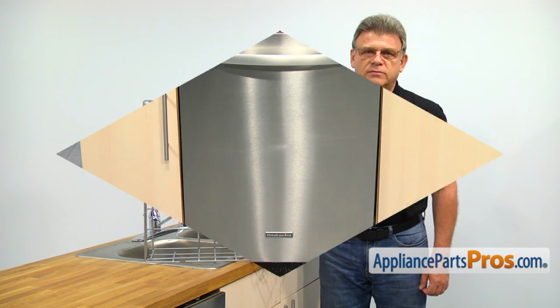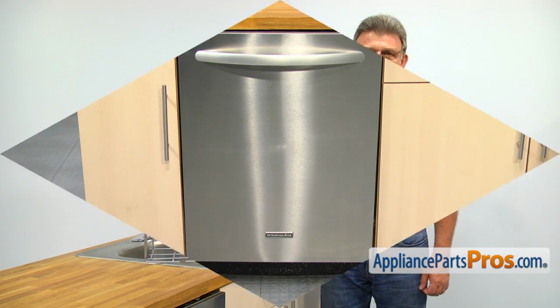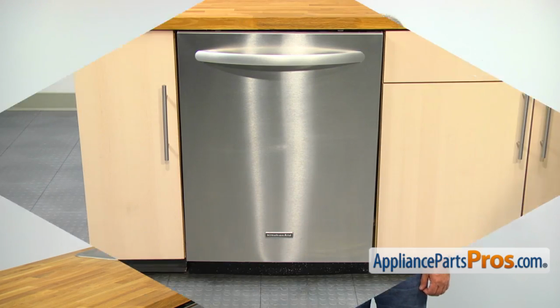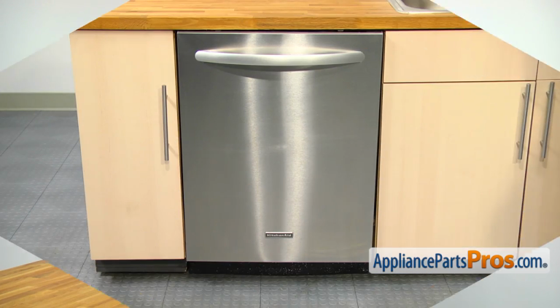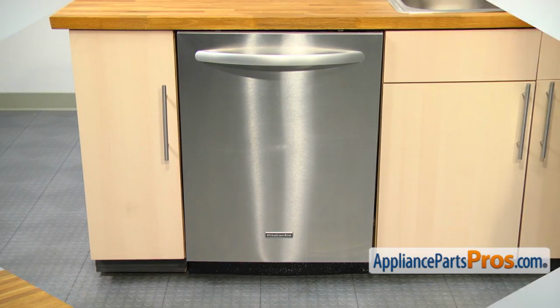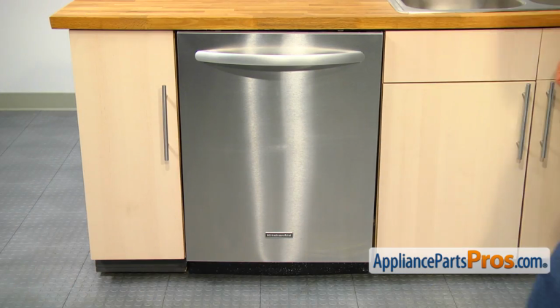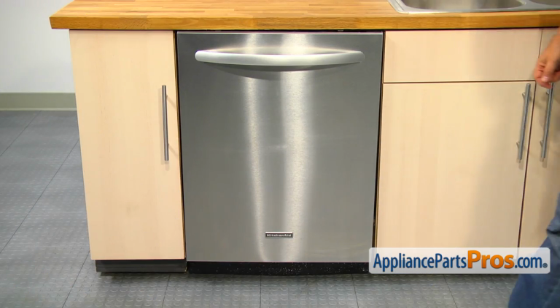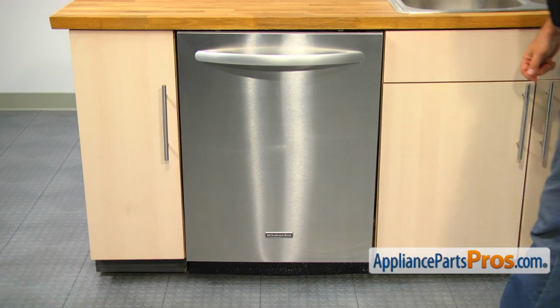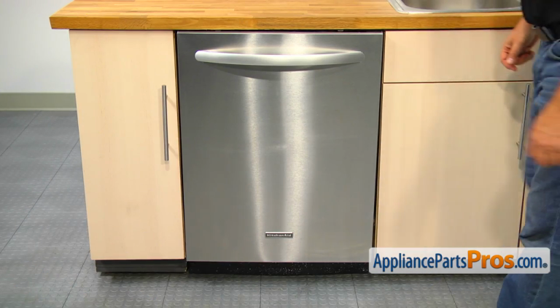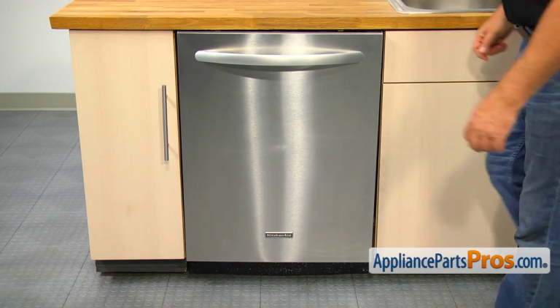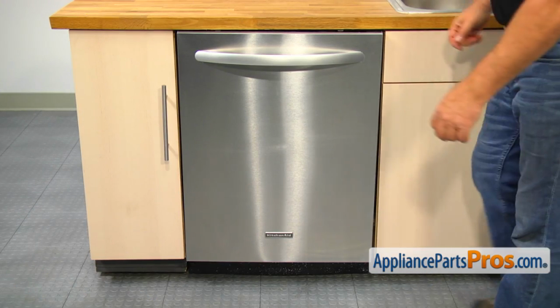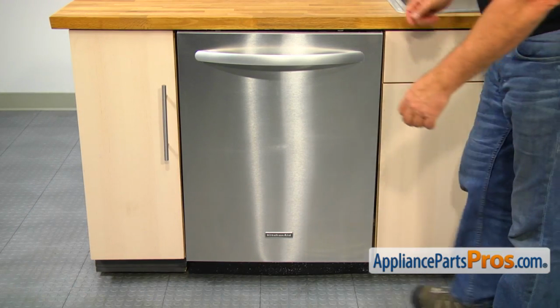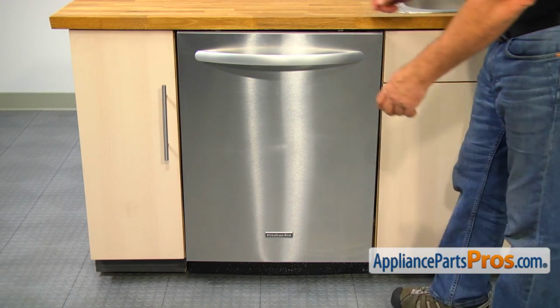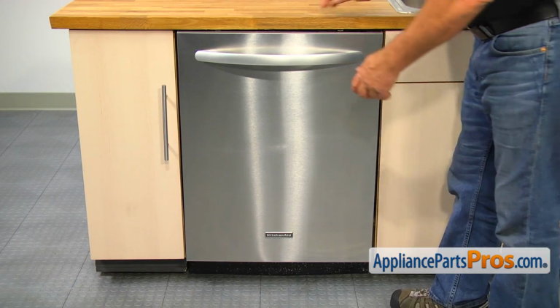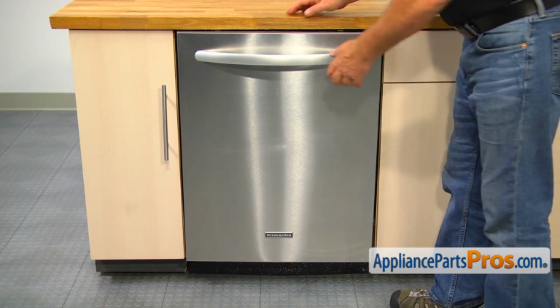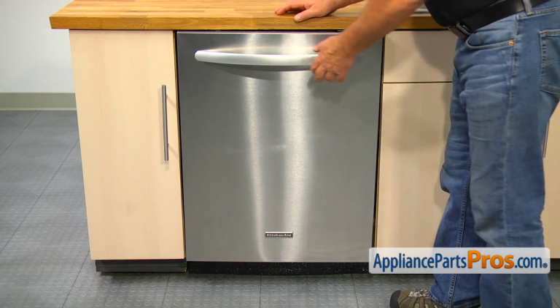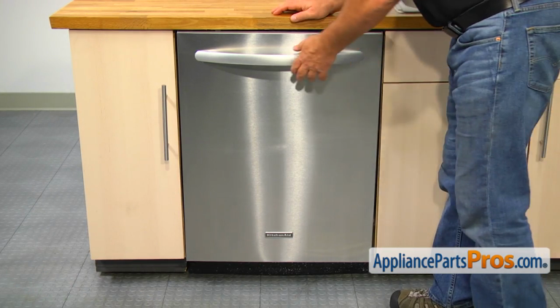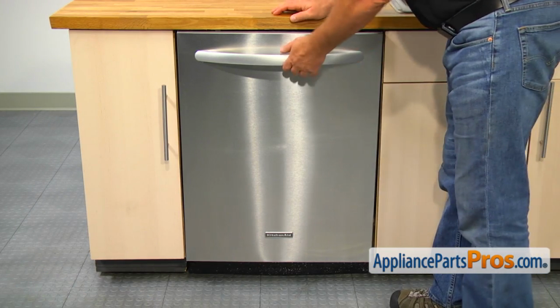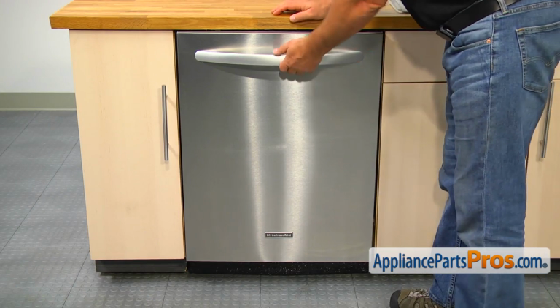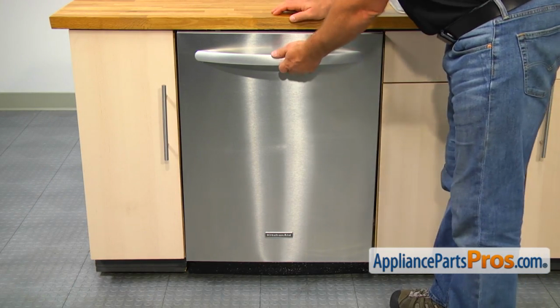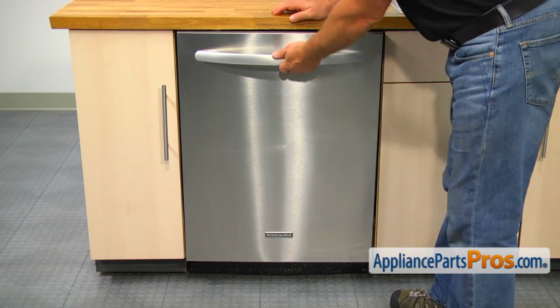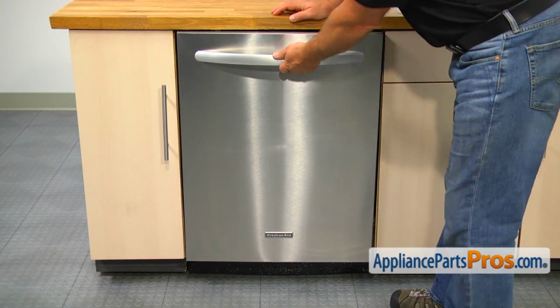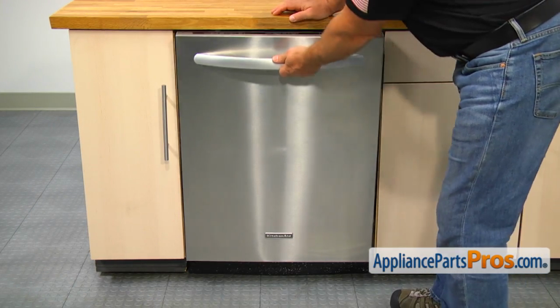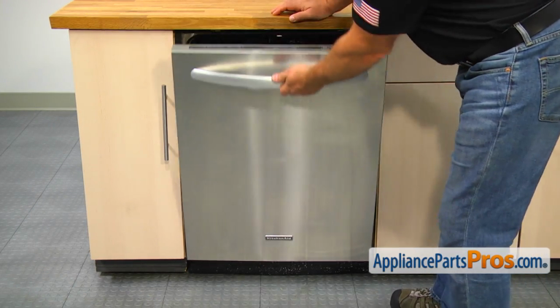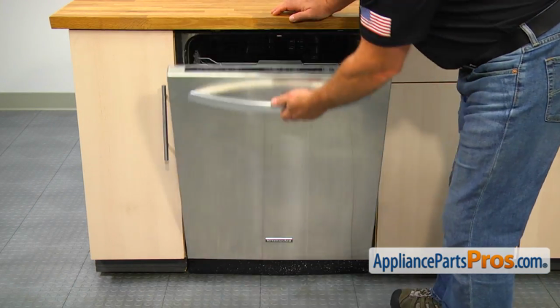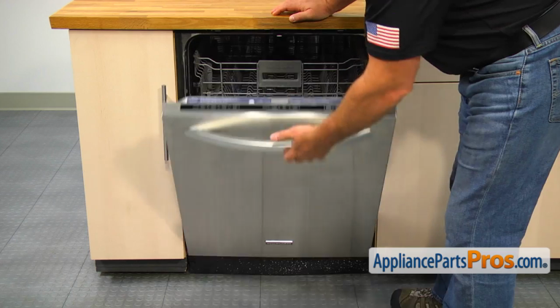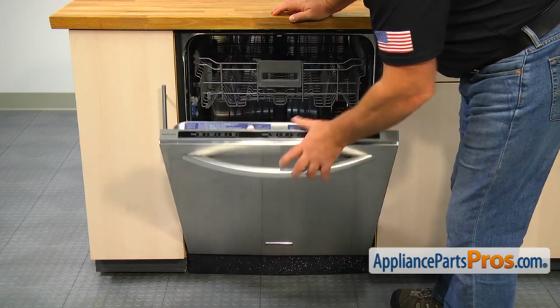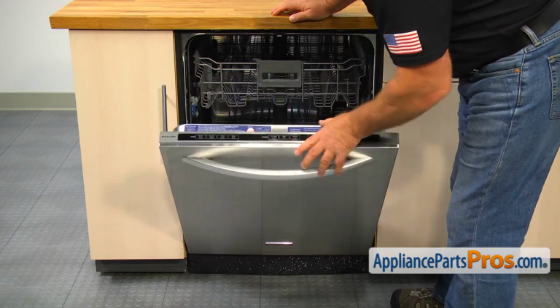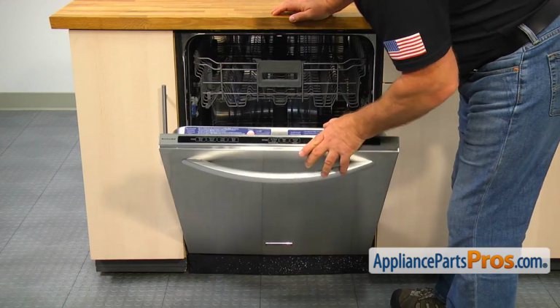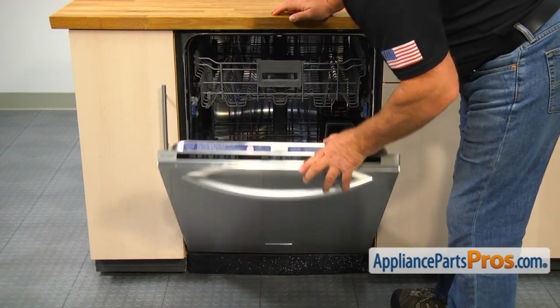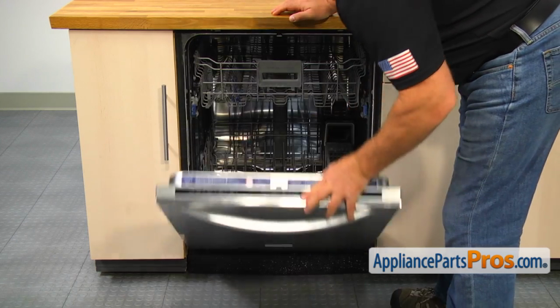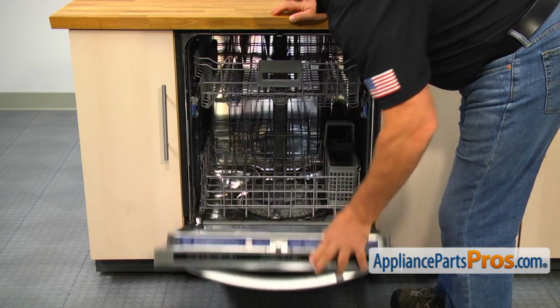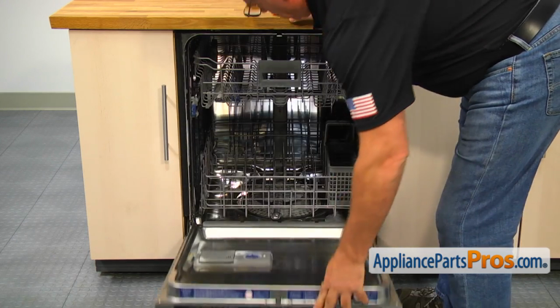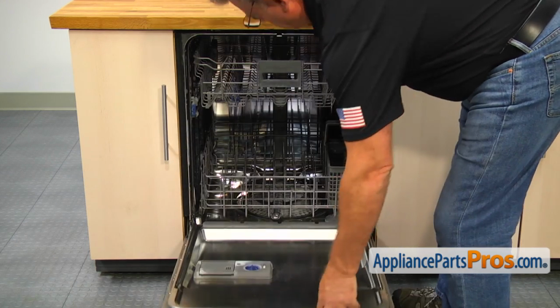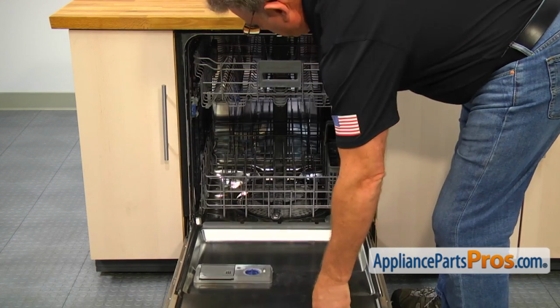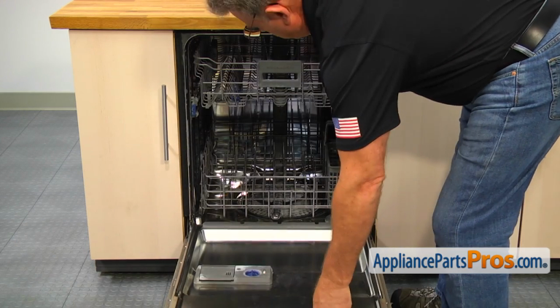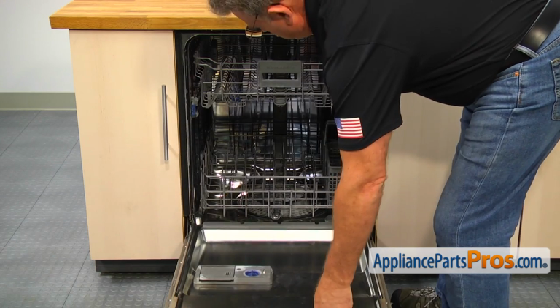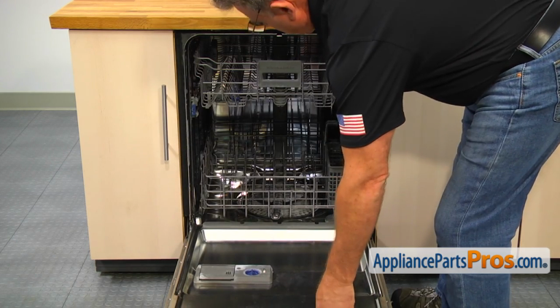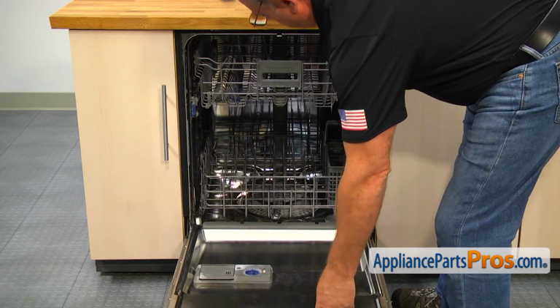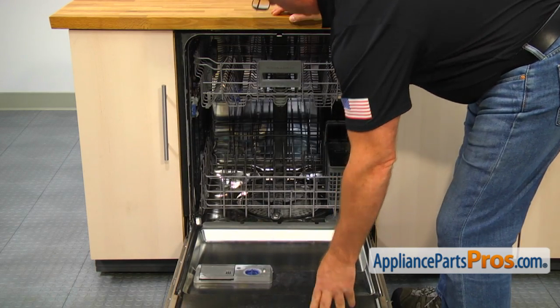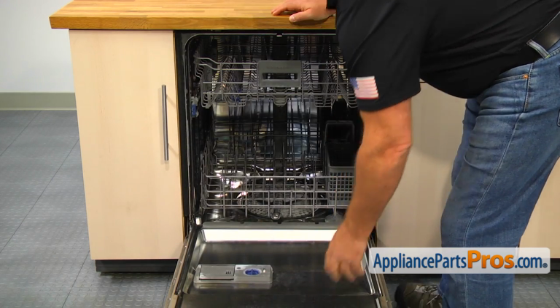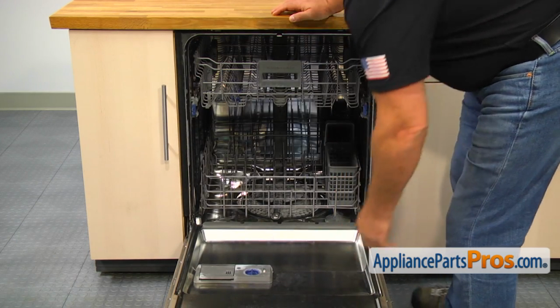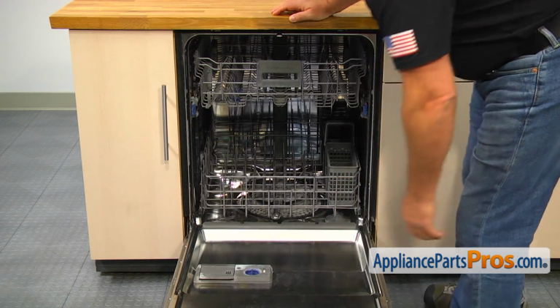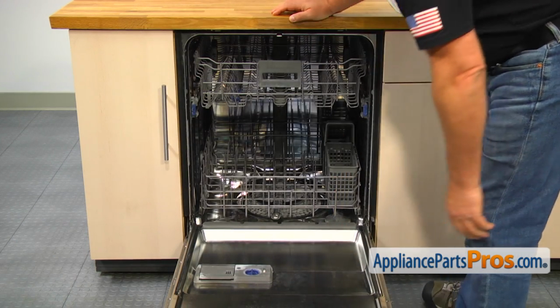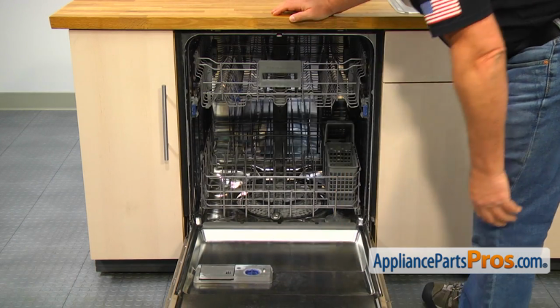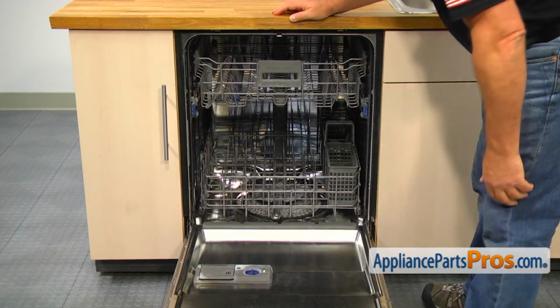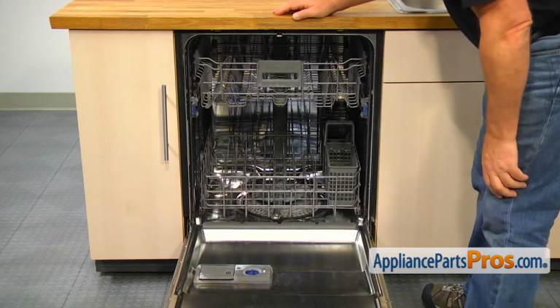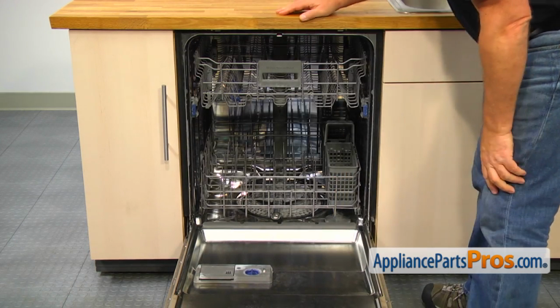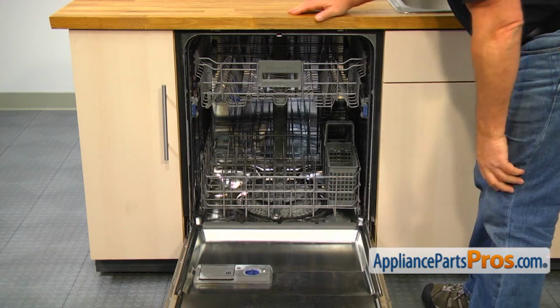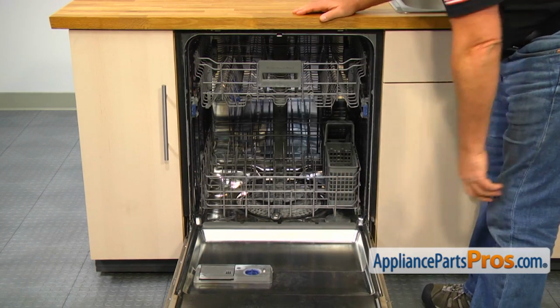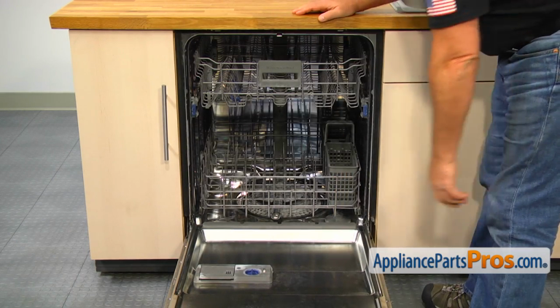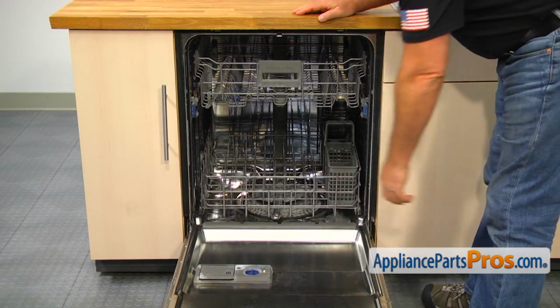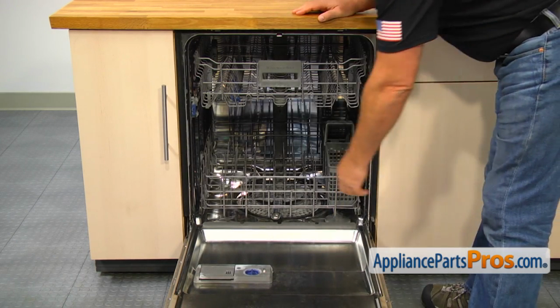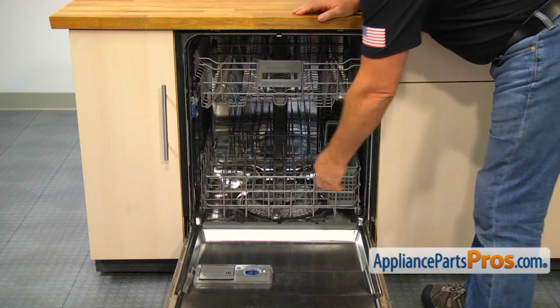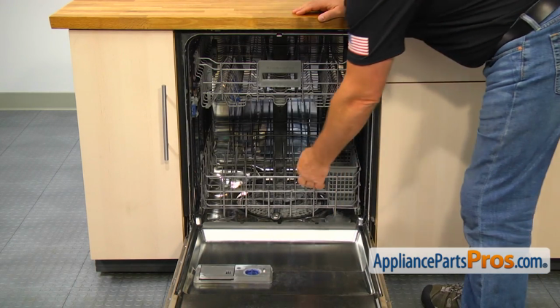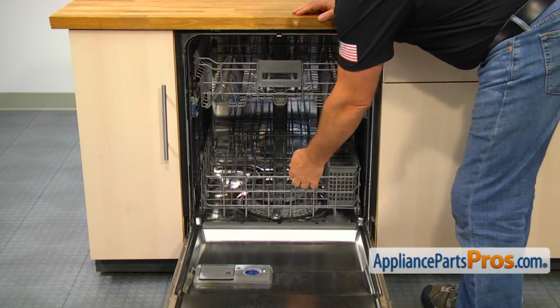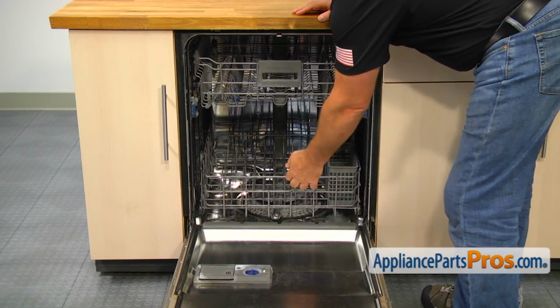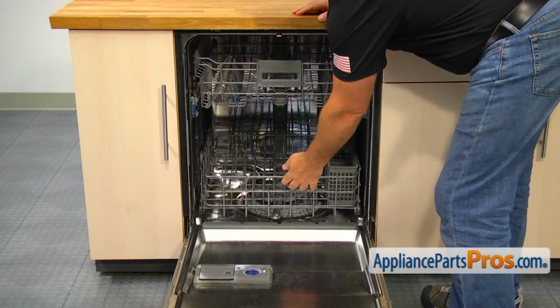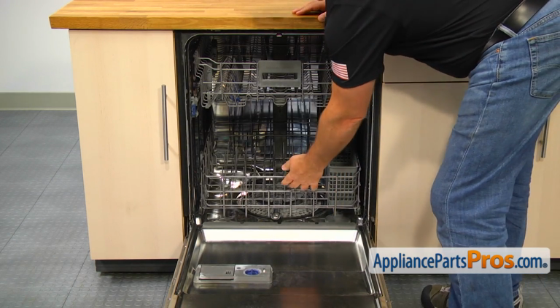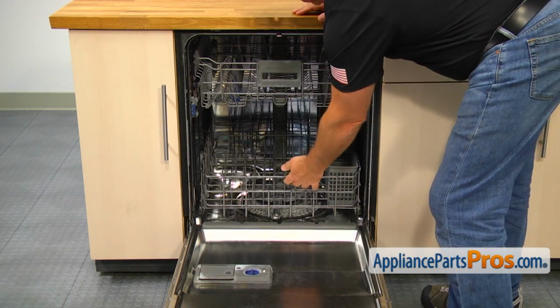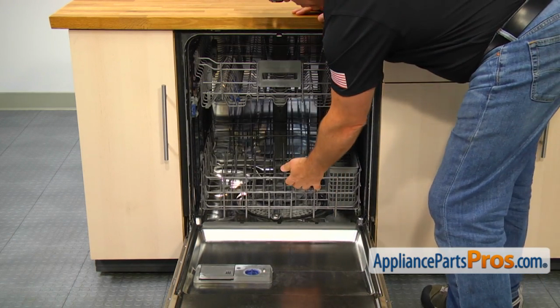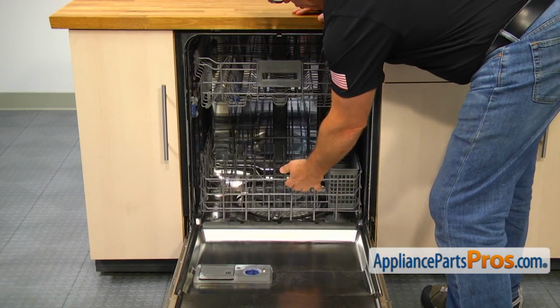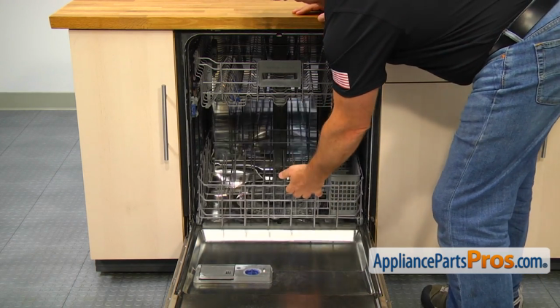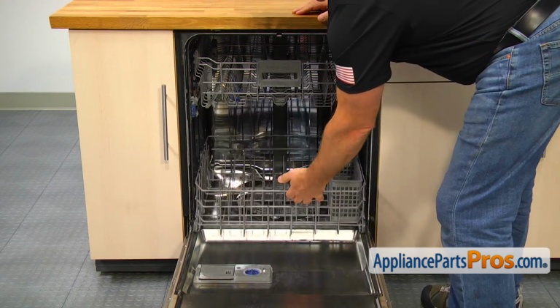To get to the part, we need to open the door. Next, we need to pull out the lower dish rack.